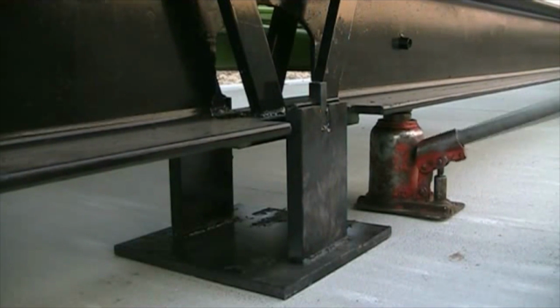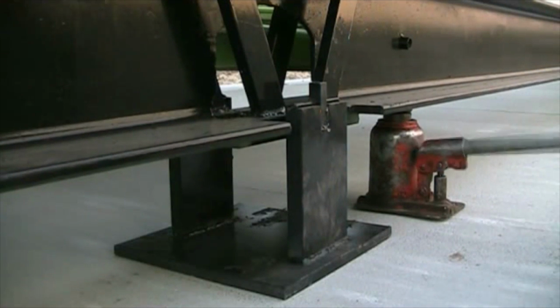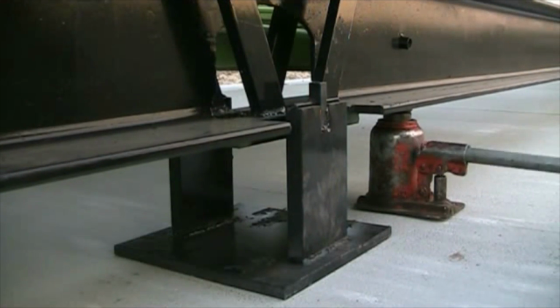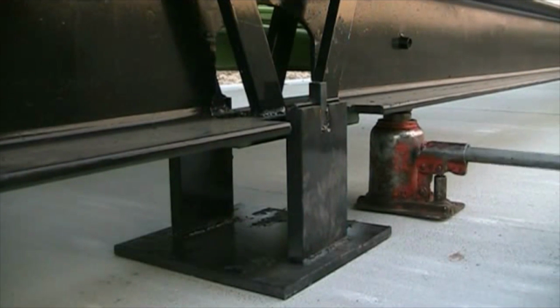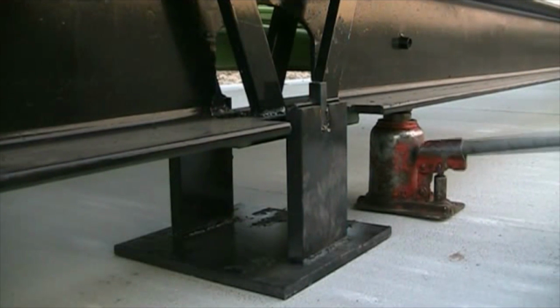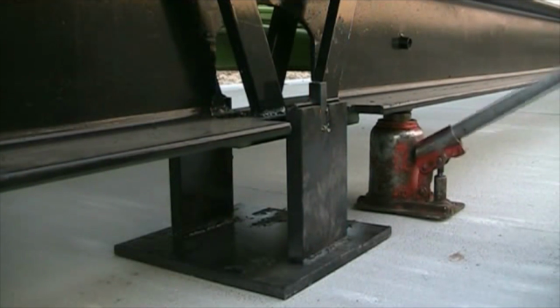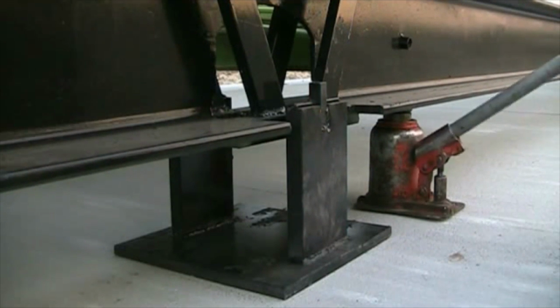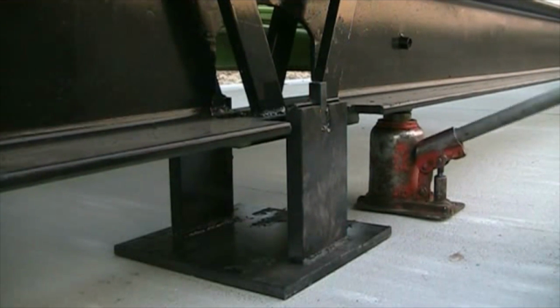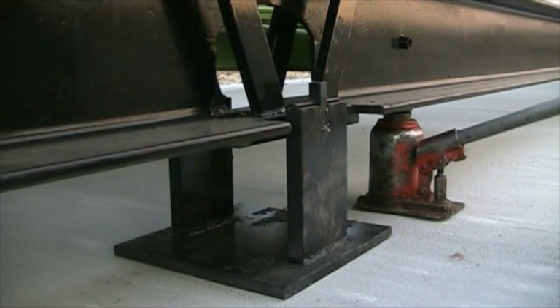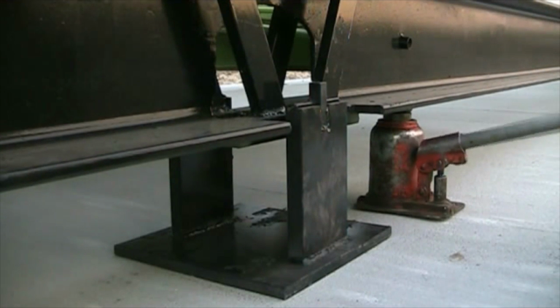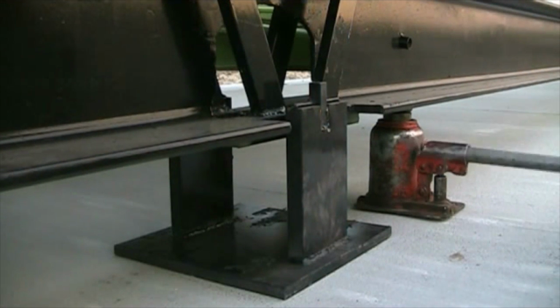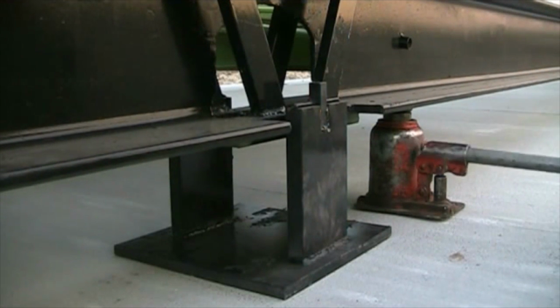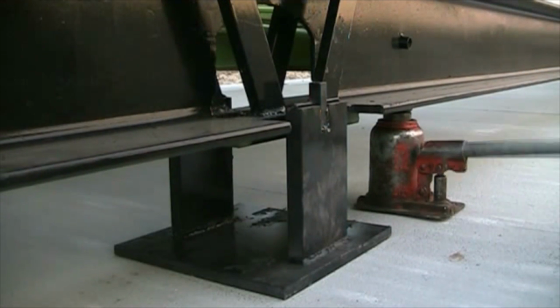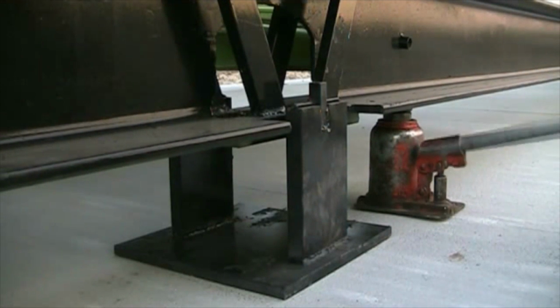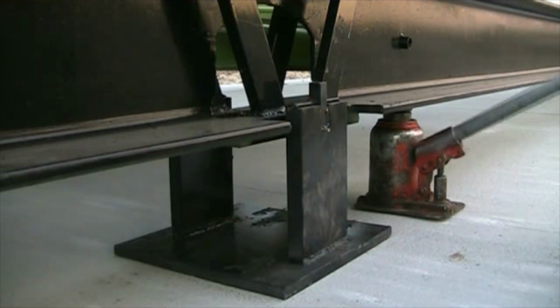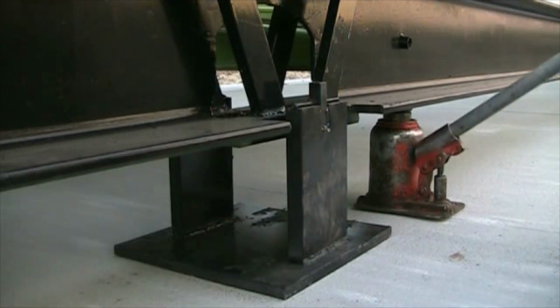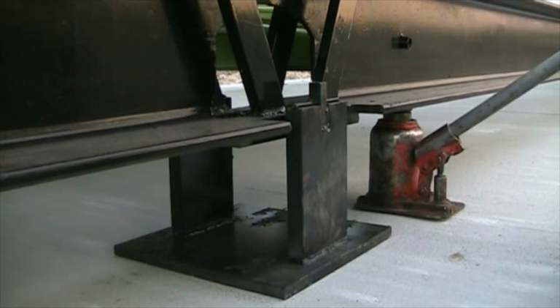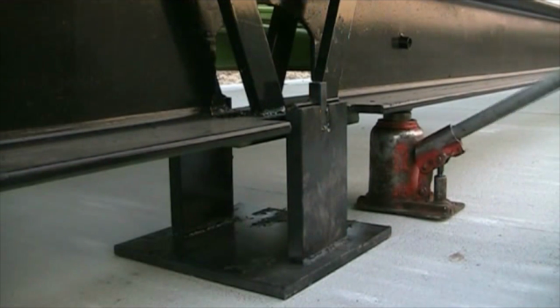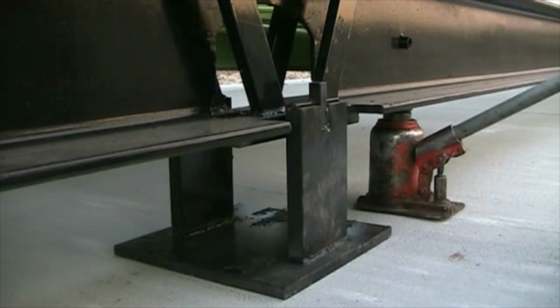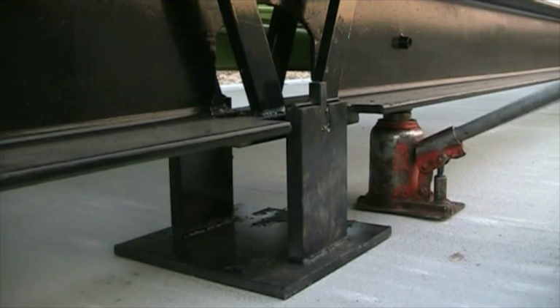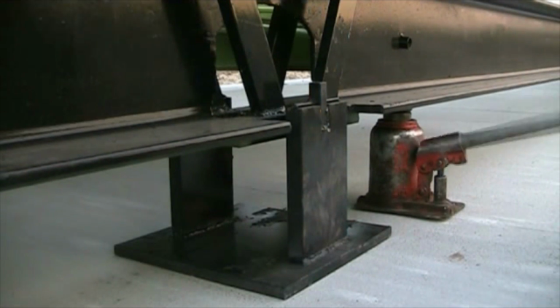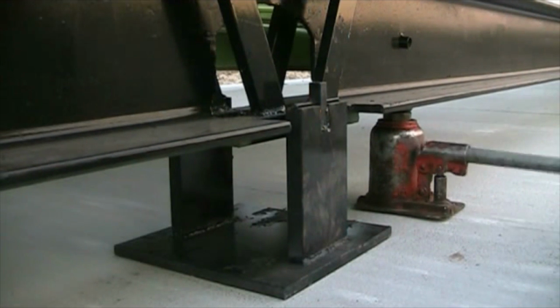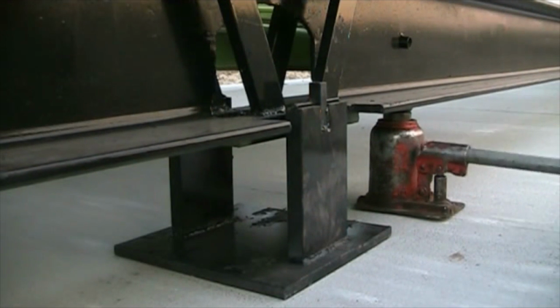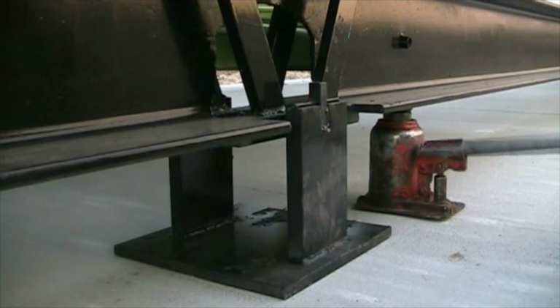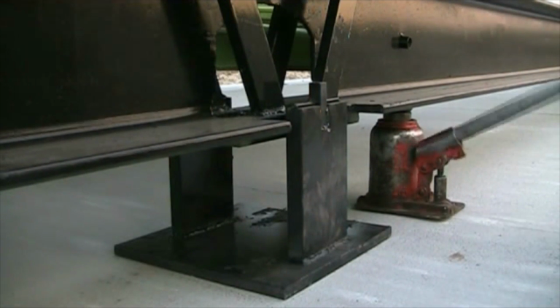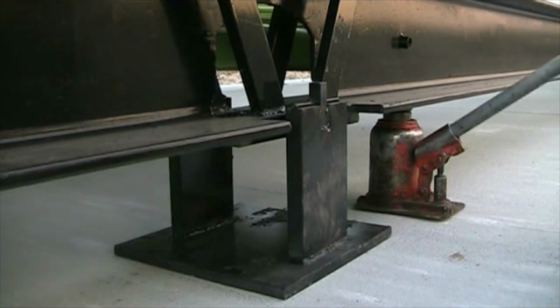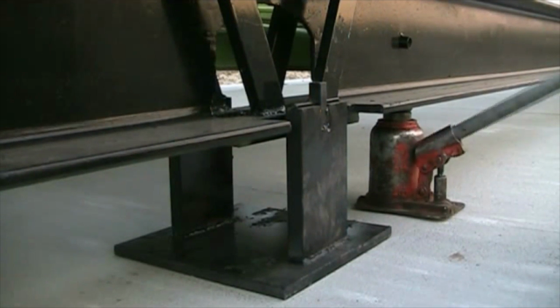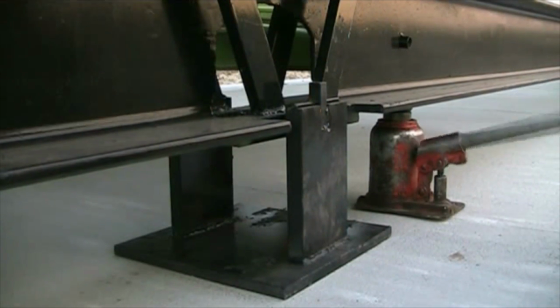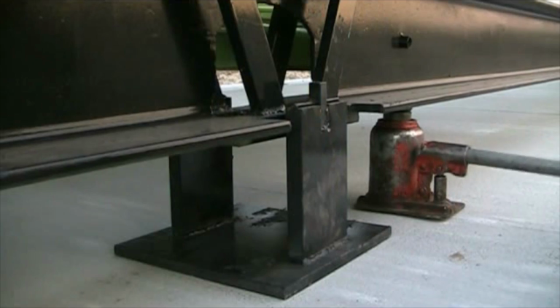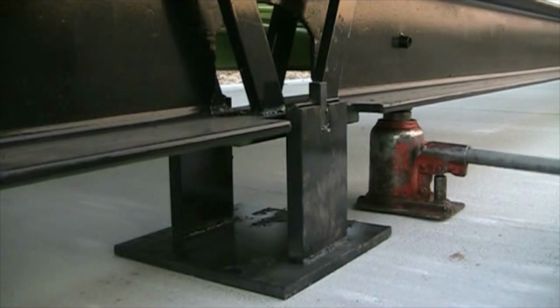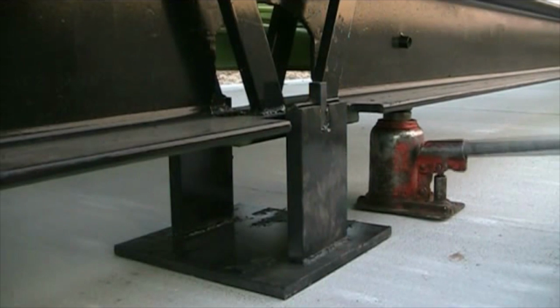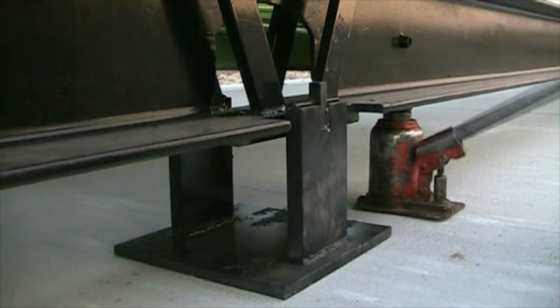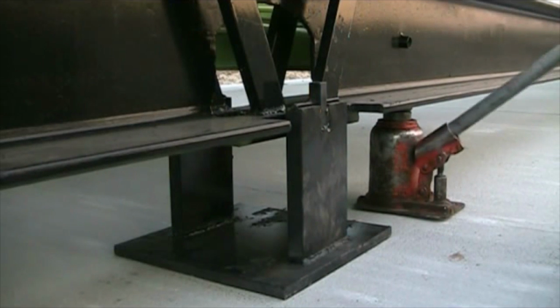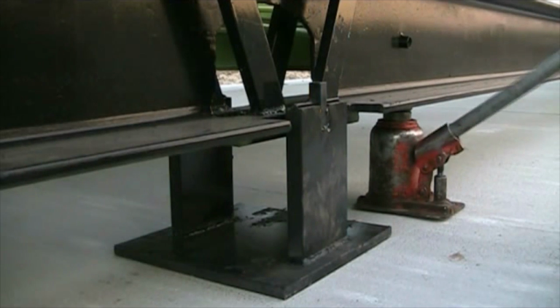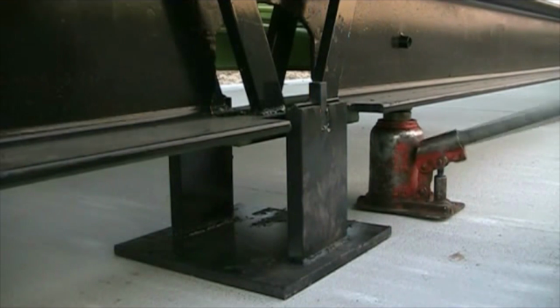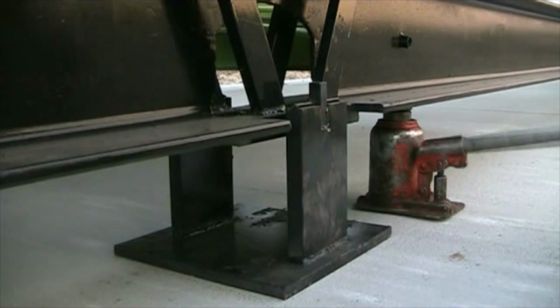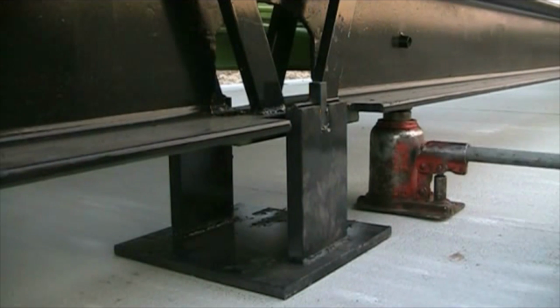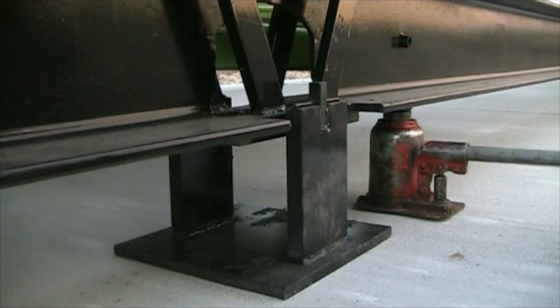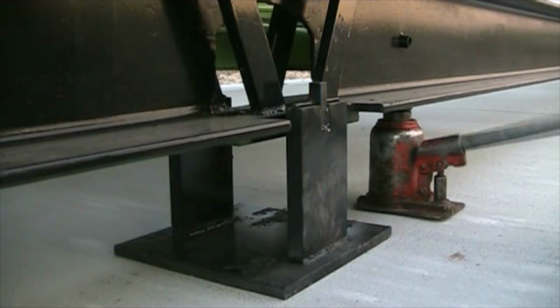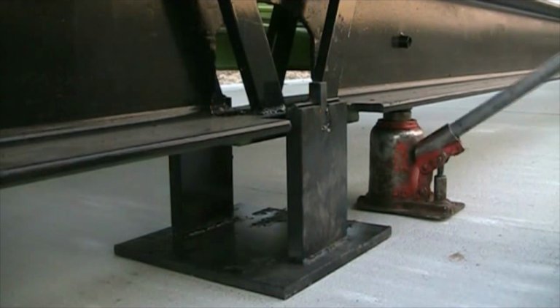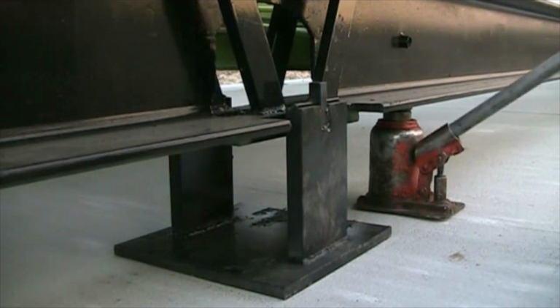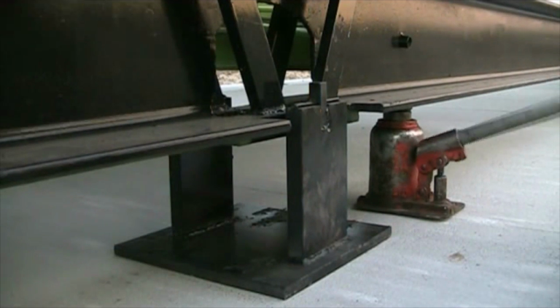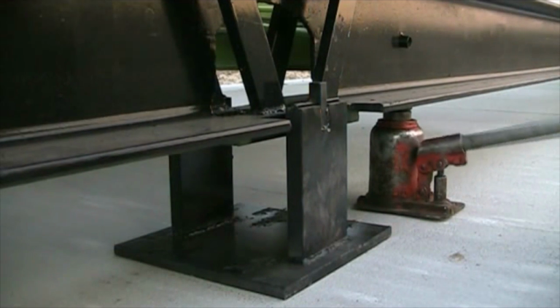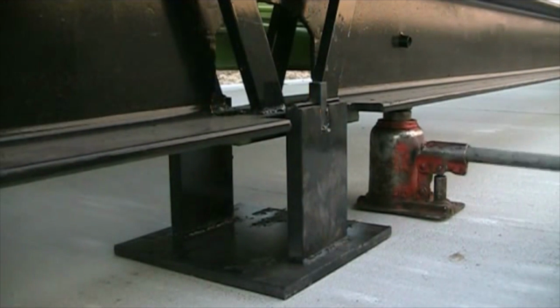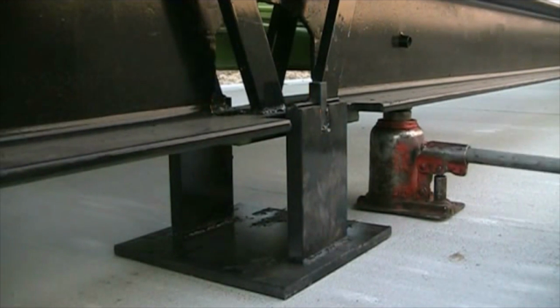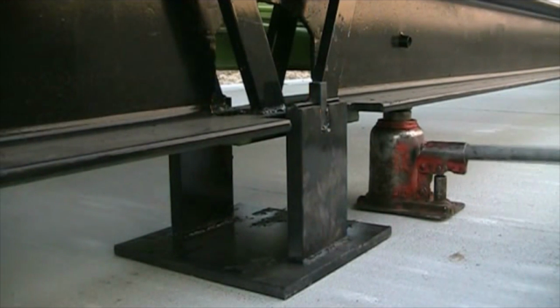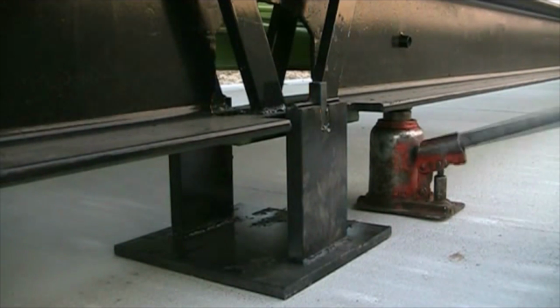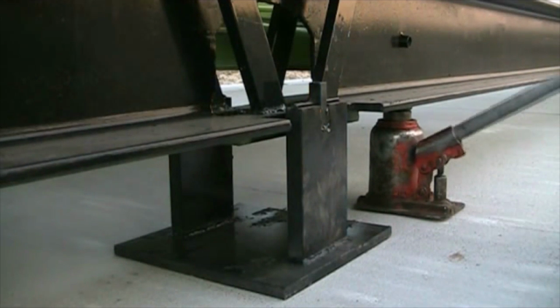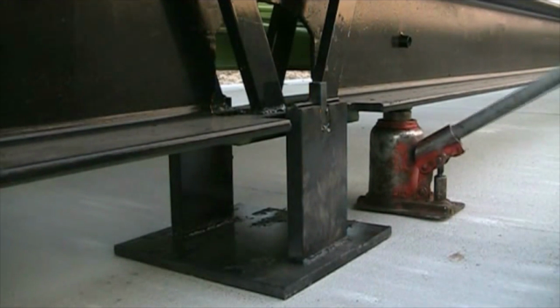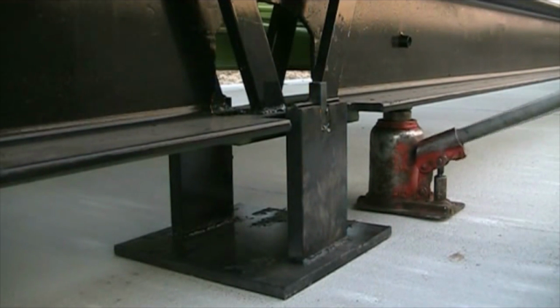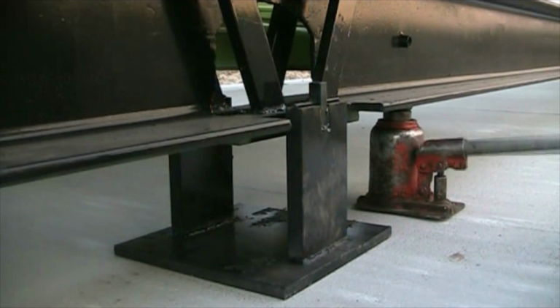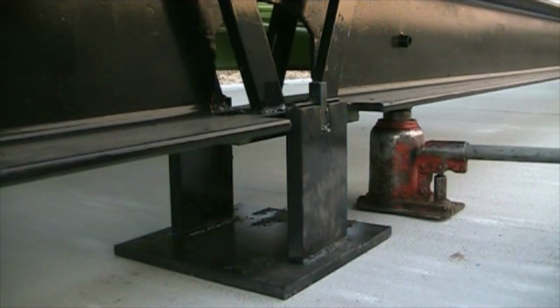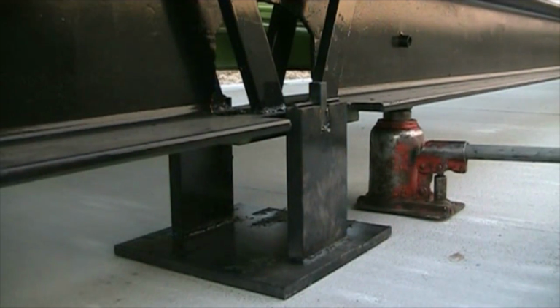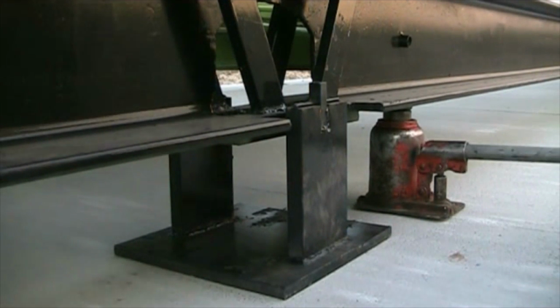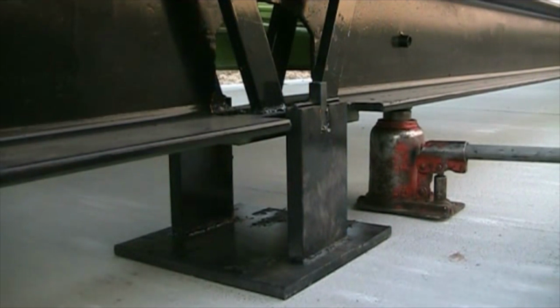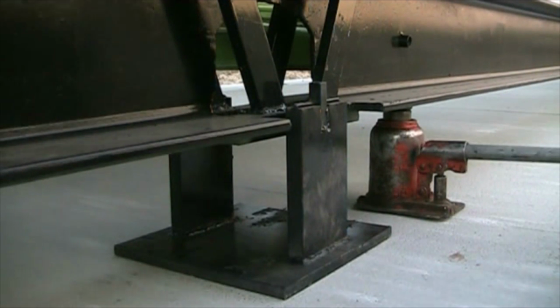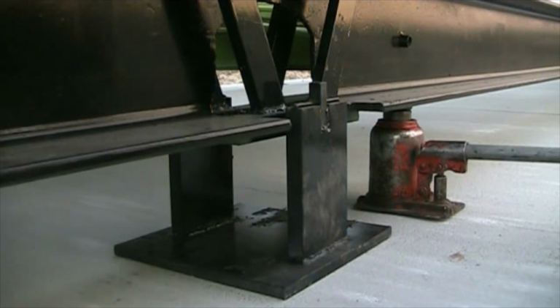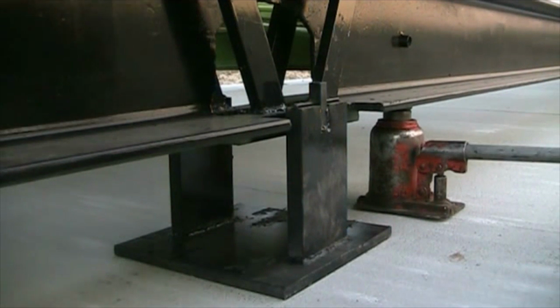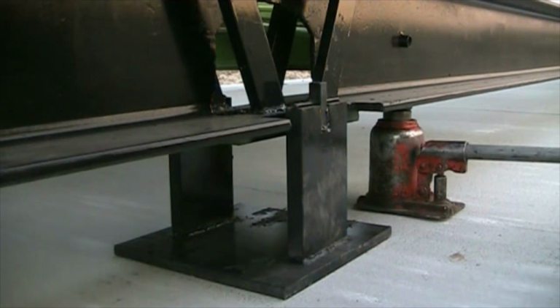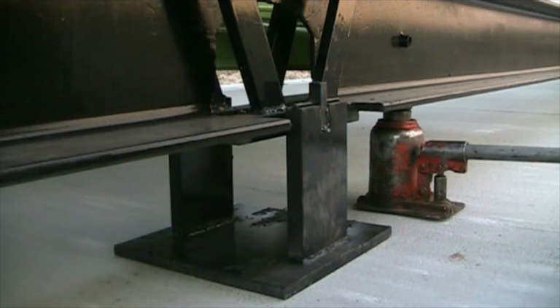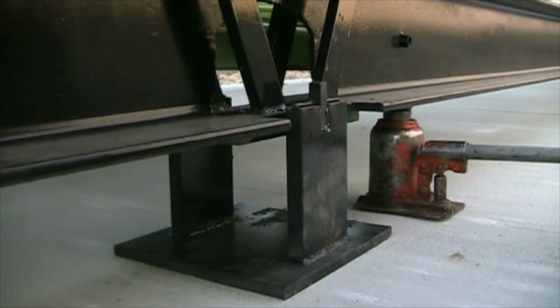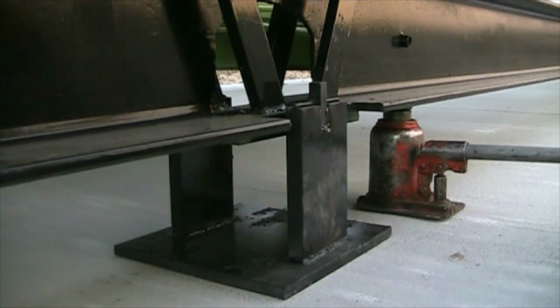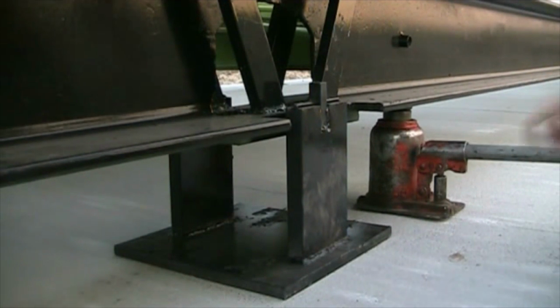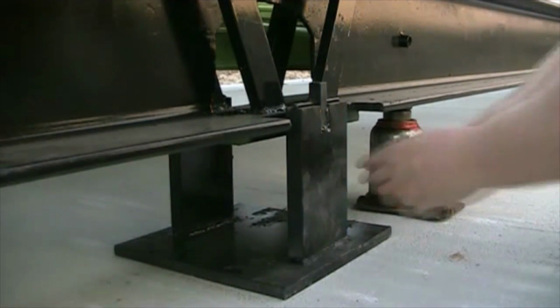Here is a better view of the load cell setup. First, jack up the scale and make sure your stand is evenly set on all sides.